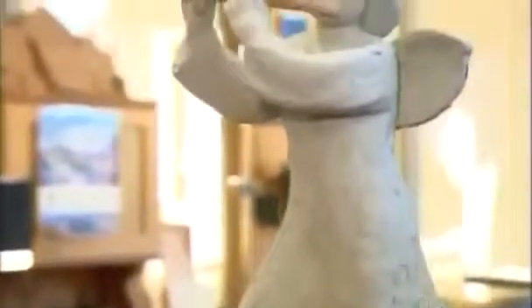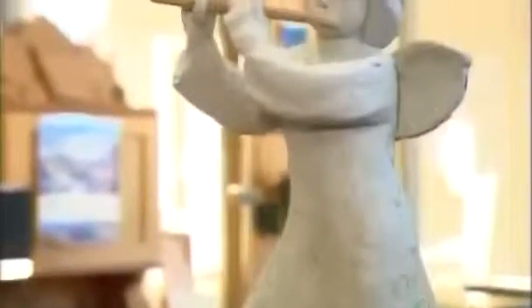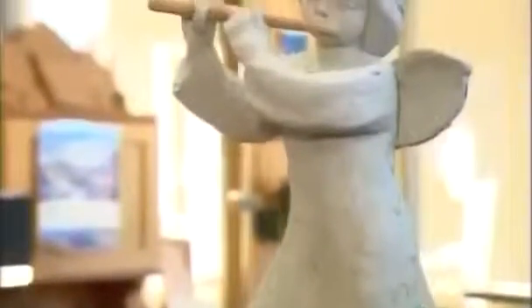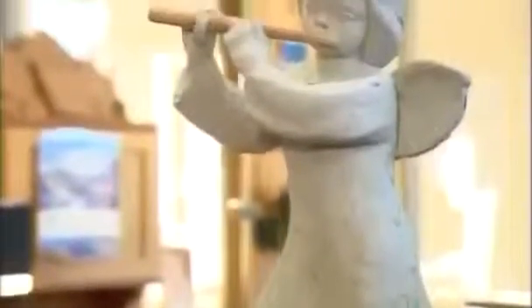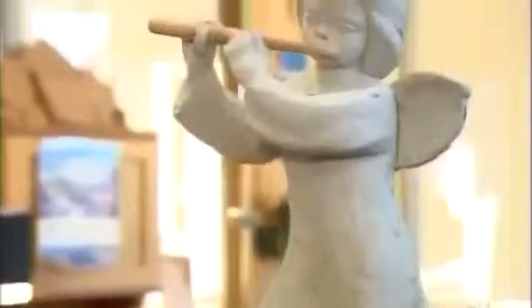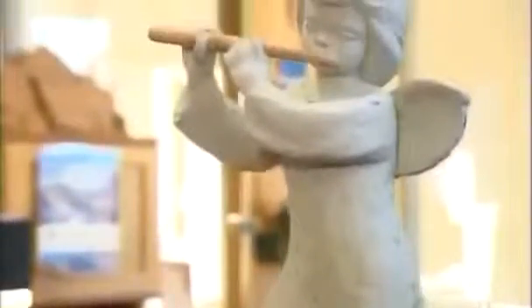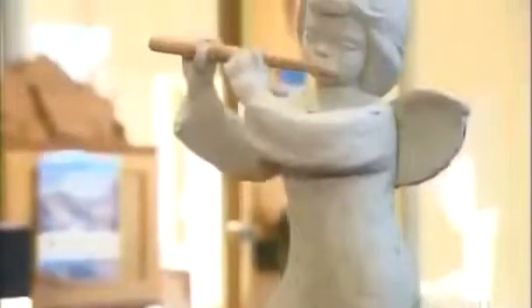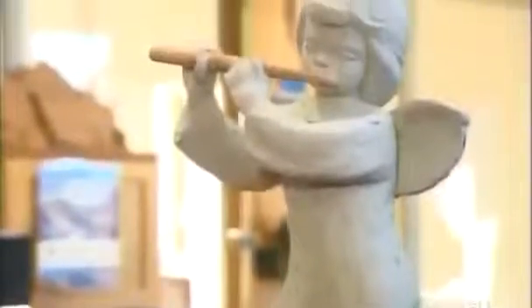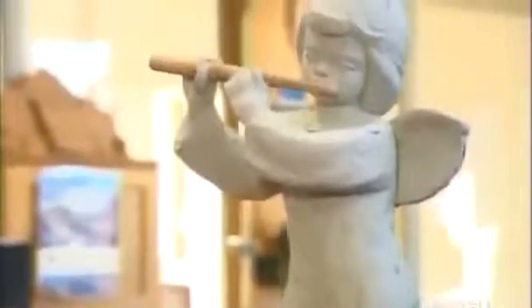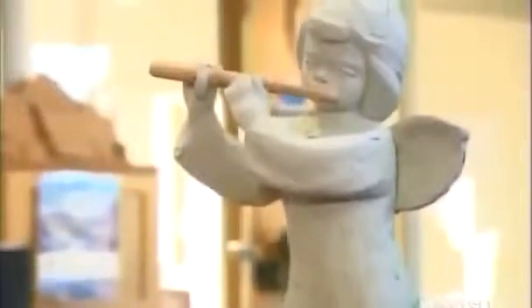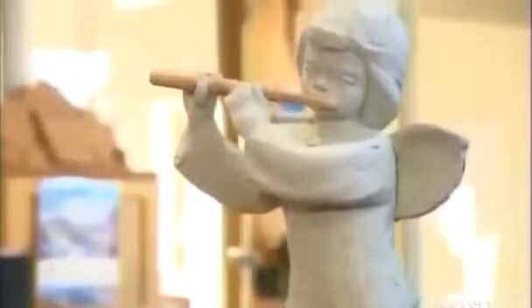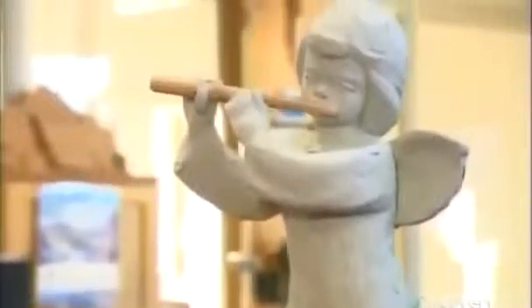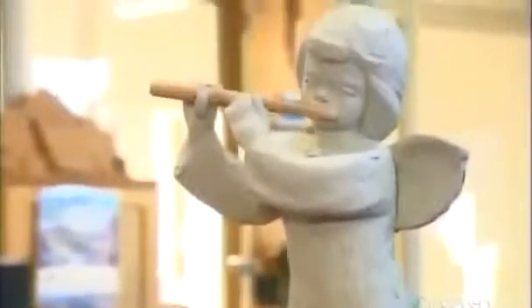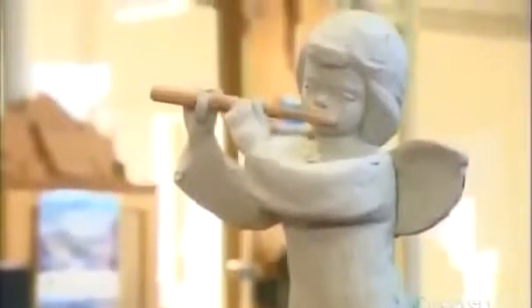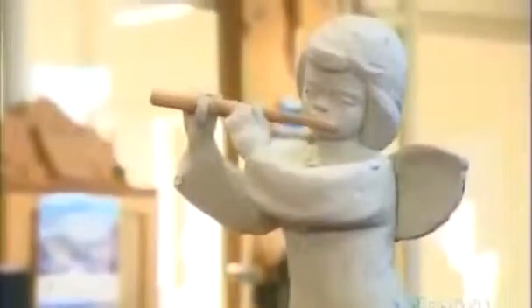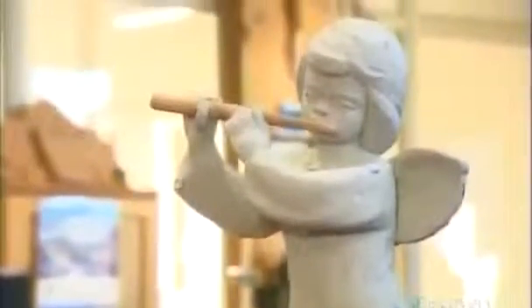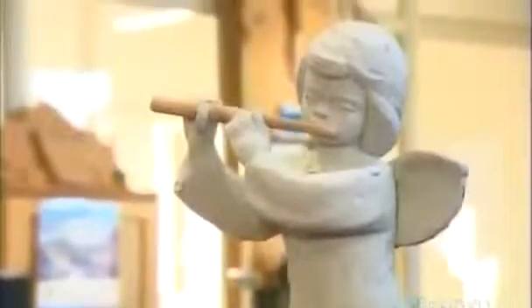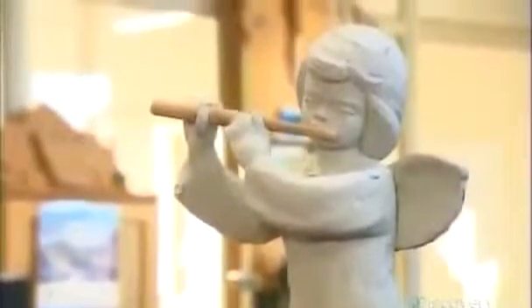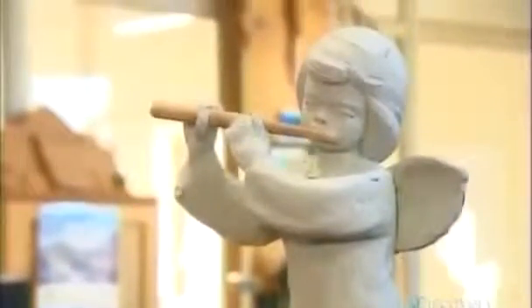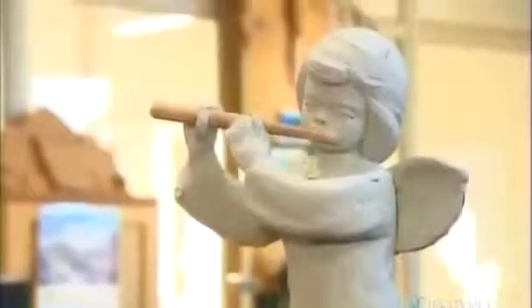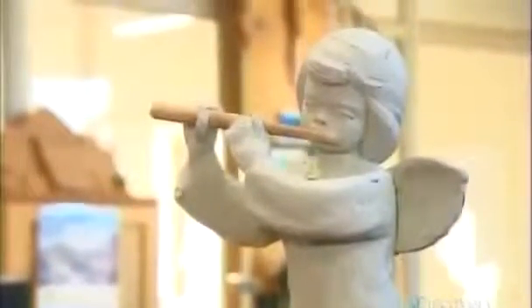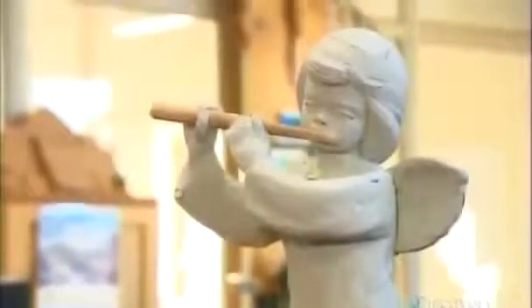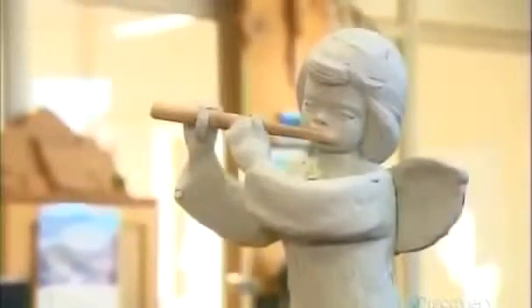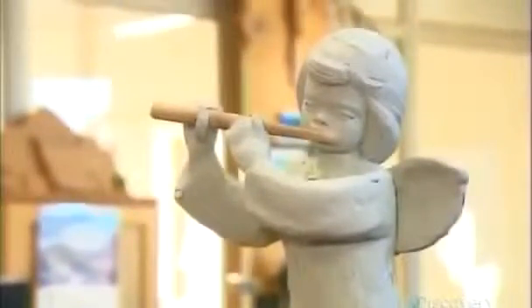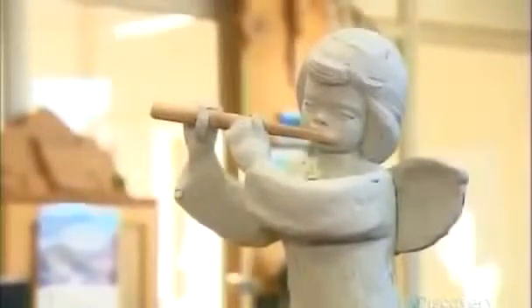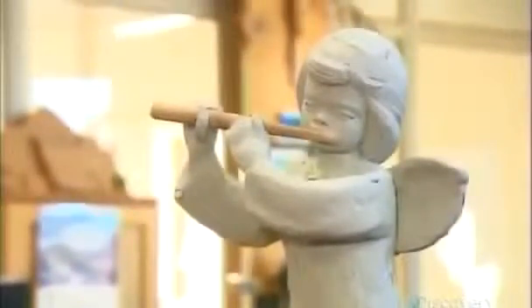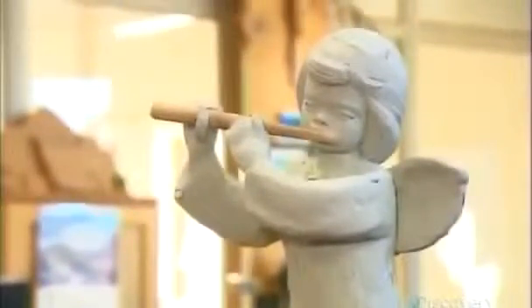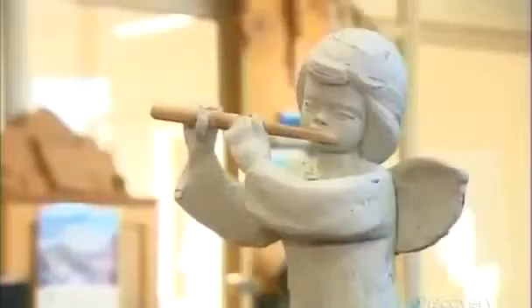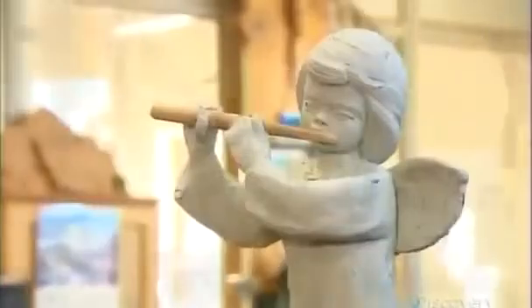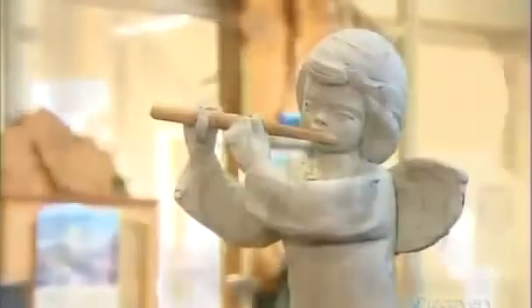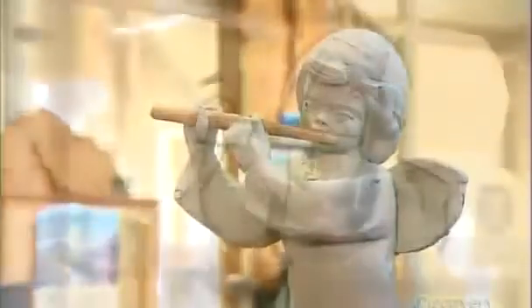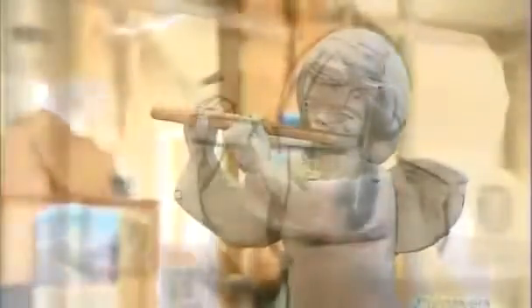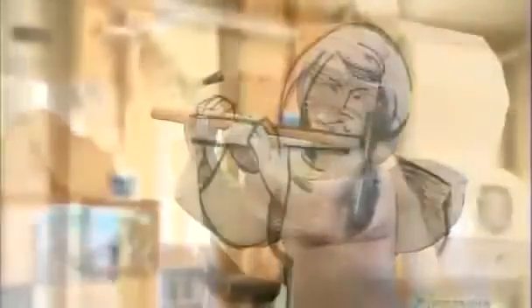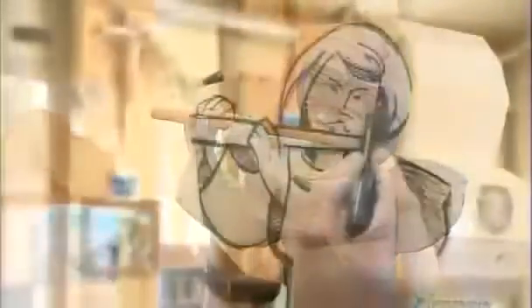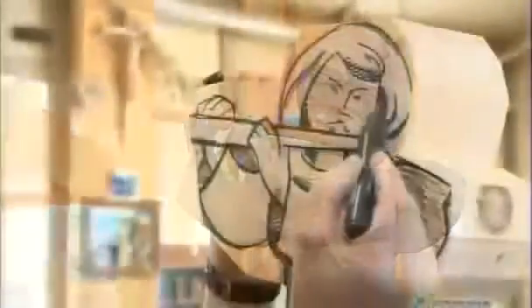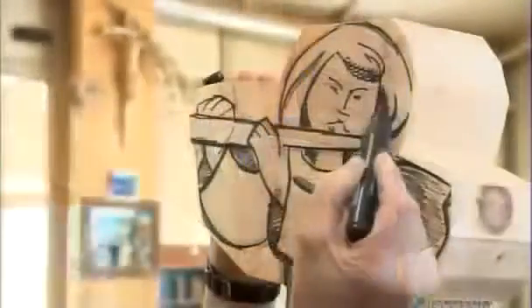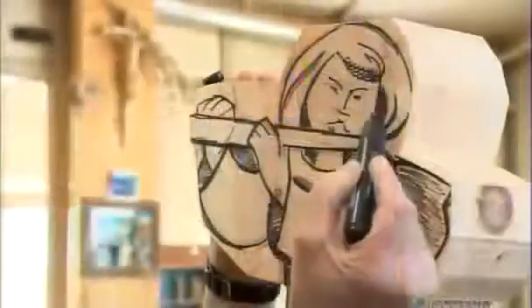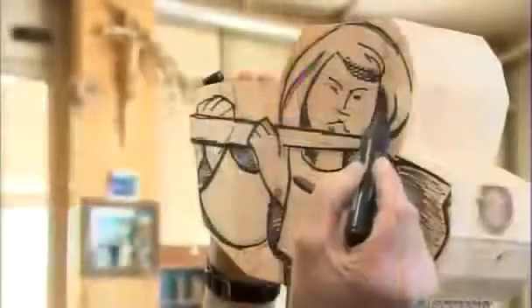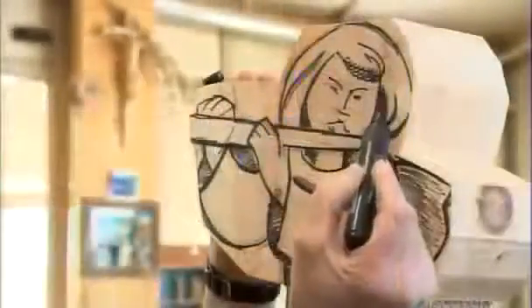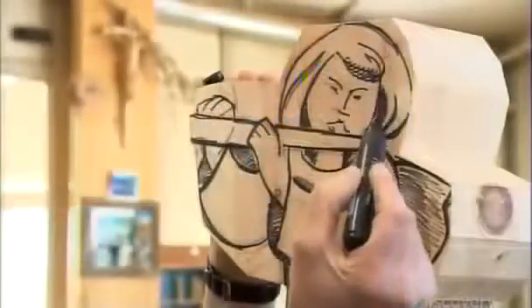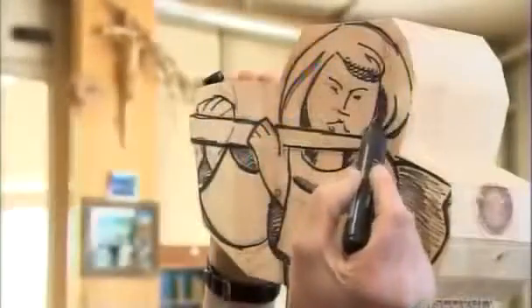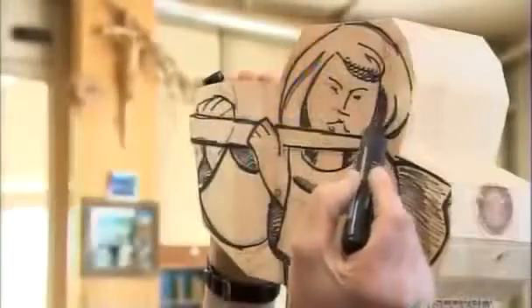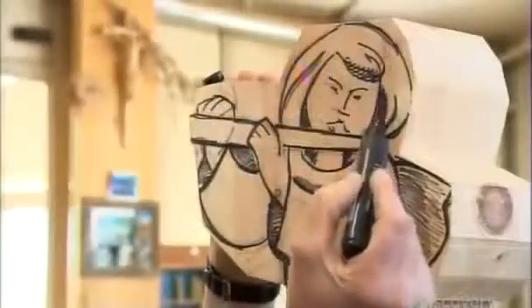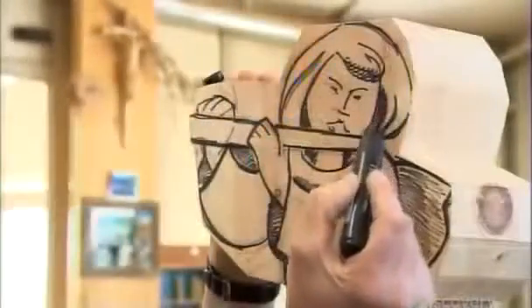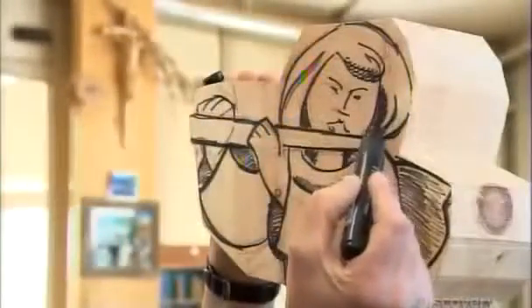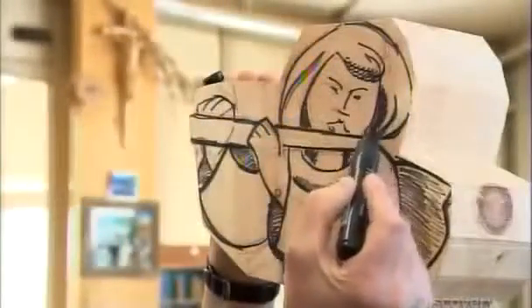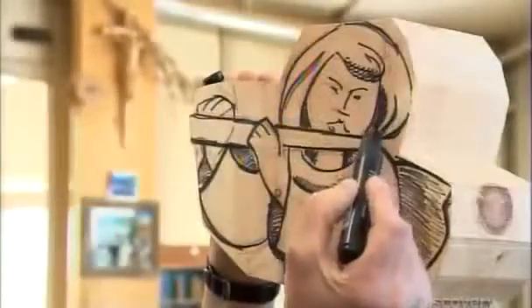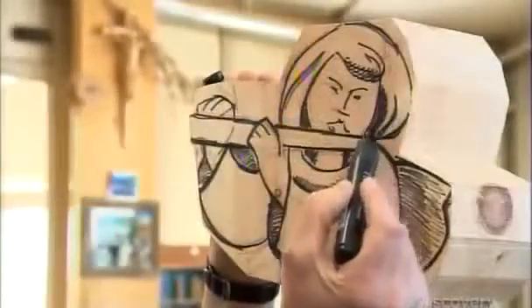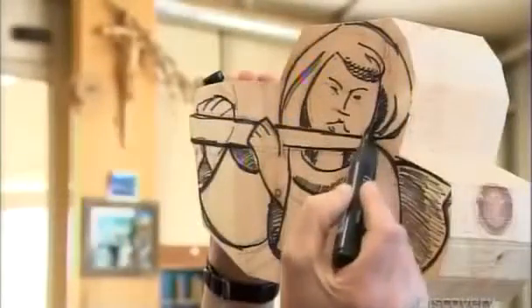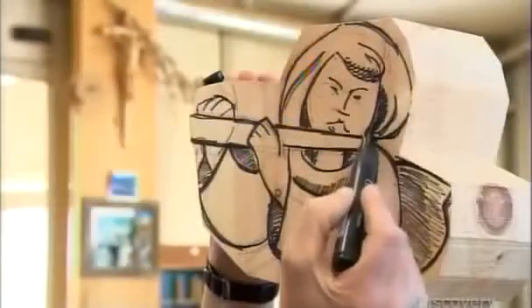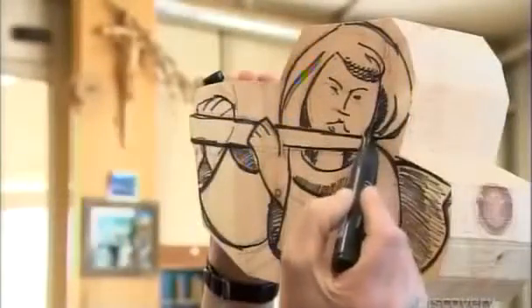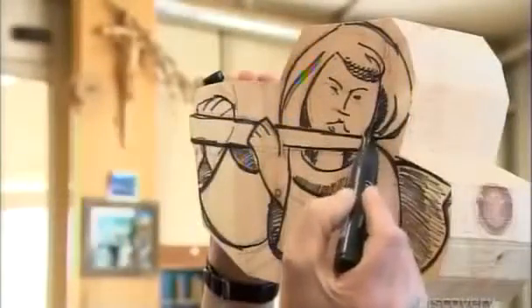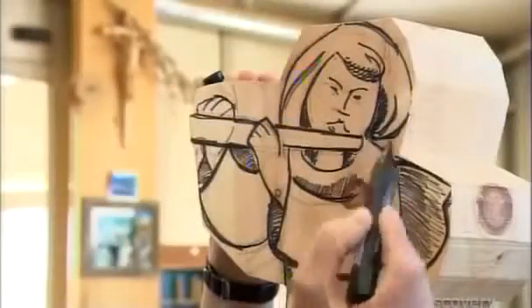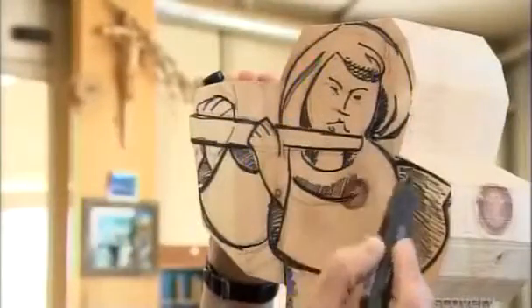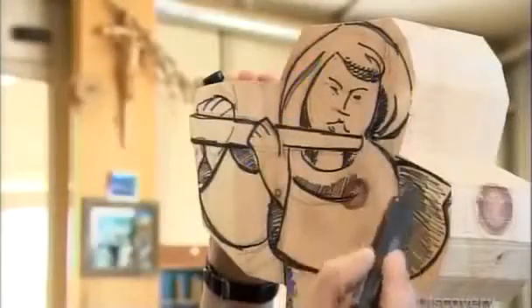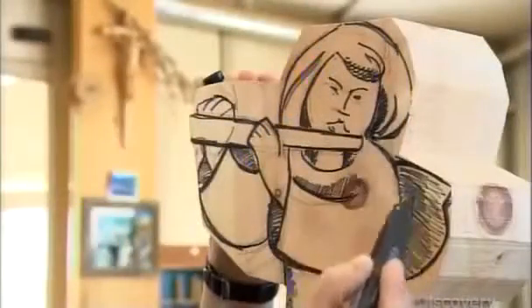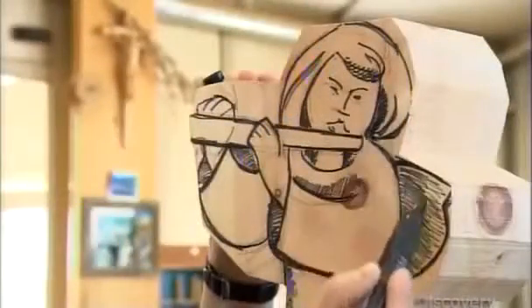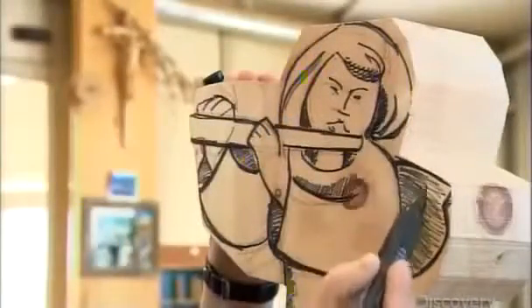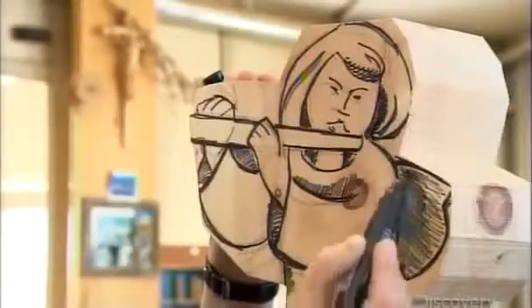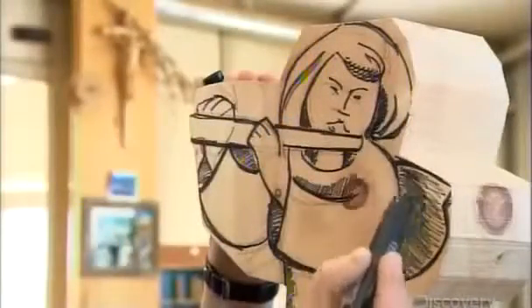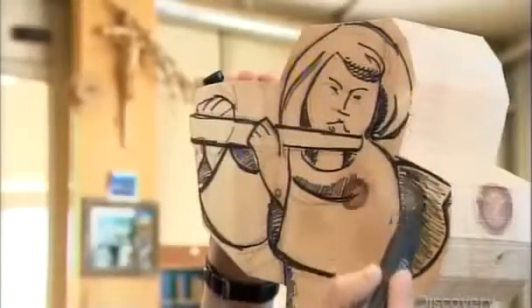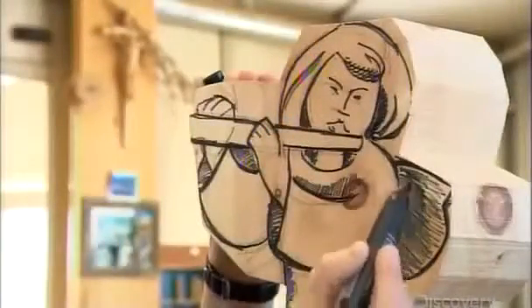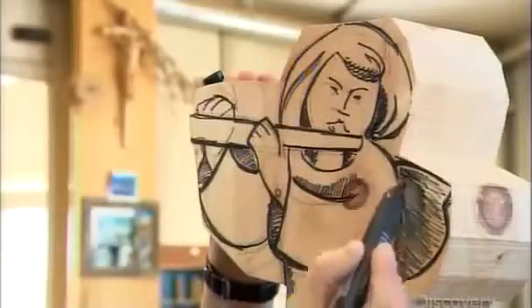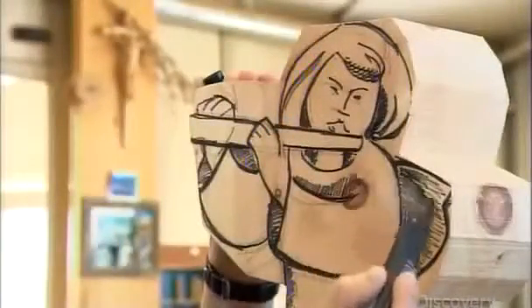Next, using the plasticine model as a reference, he draws the figure onto a block of wood, roughly the size and shape of the sculpture.